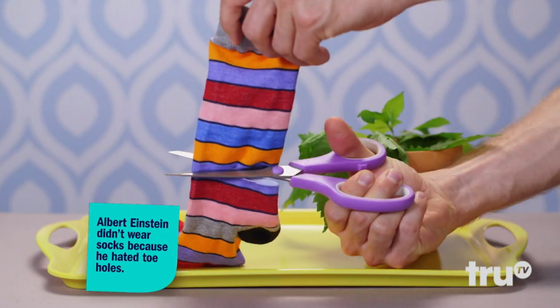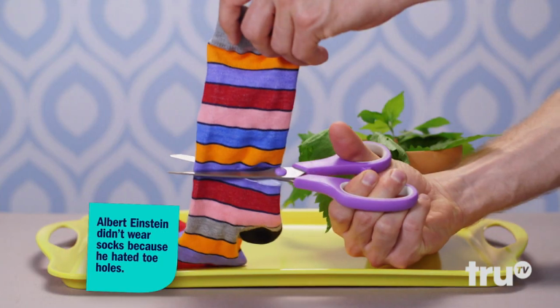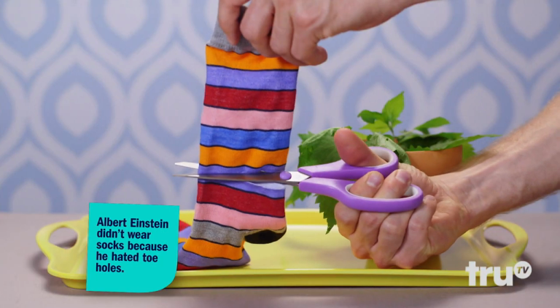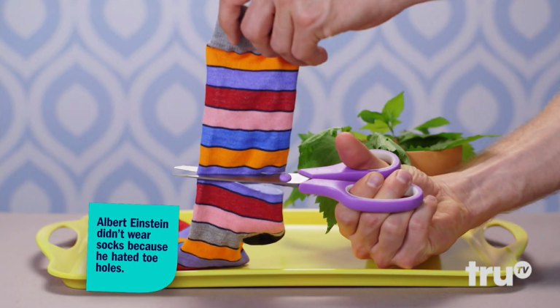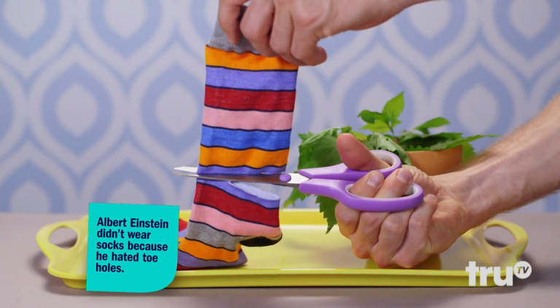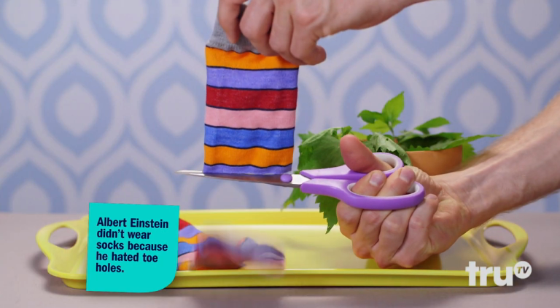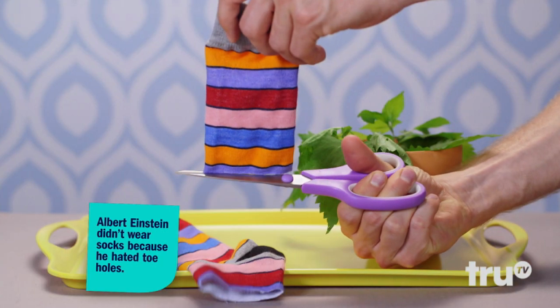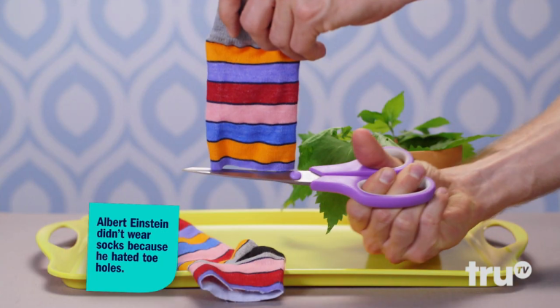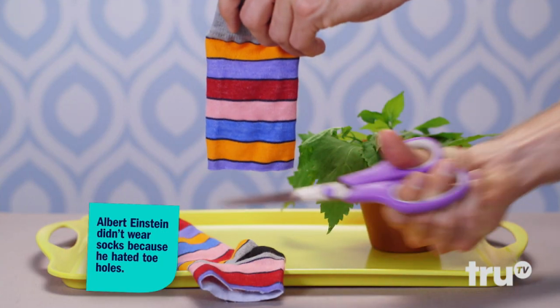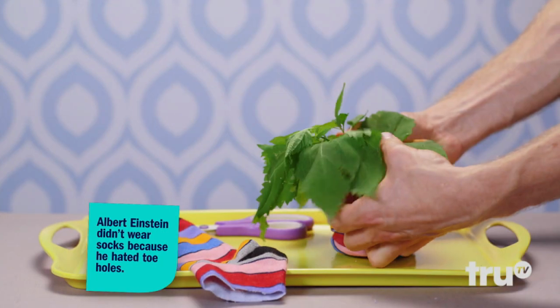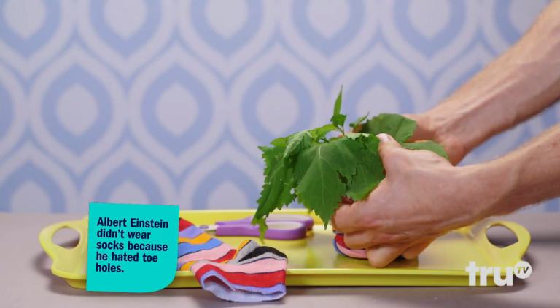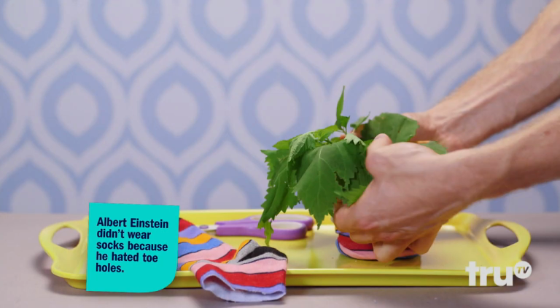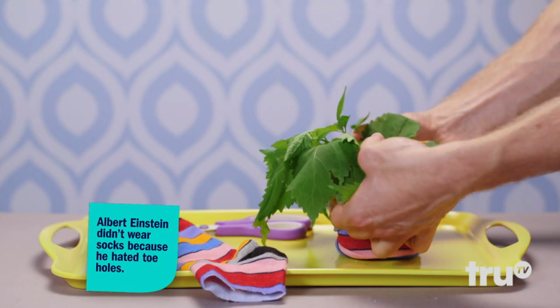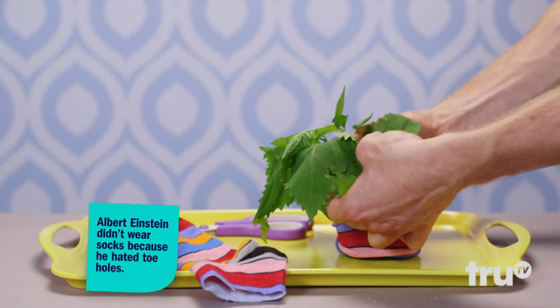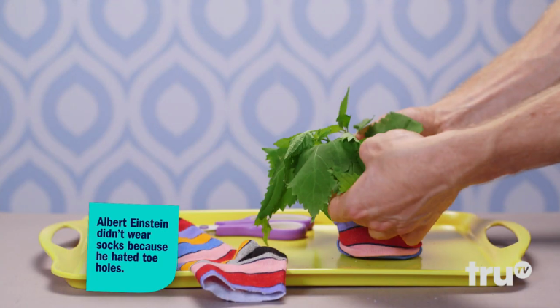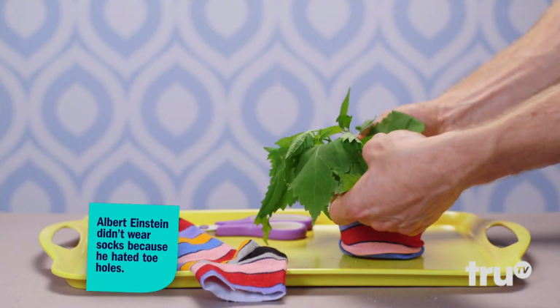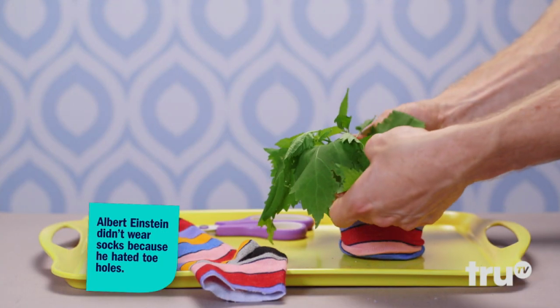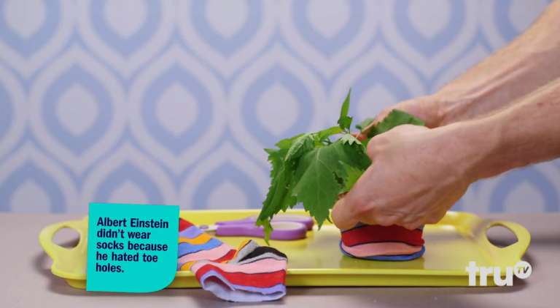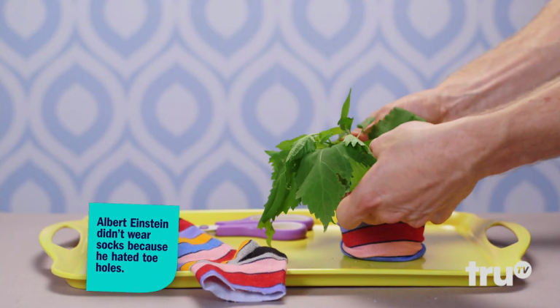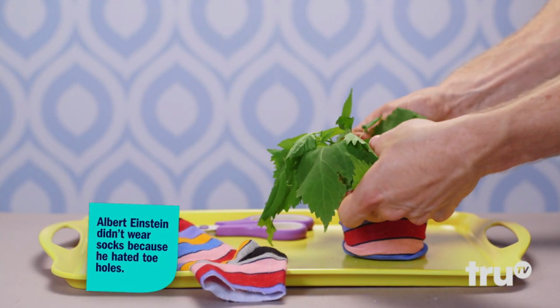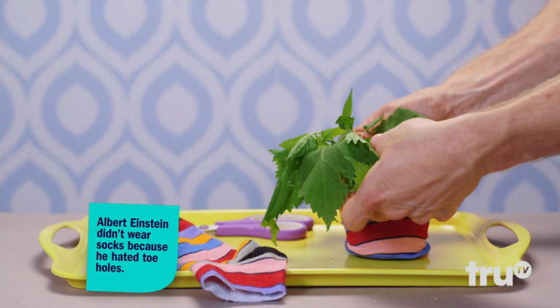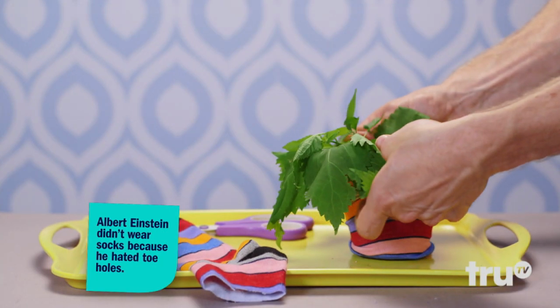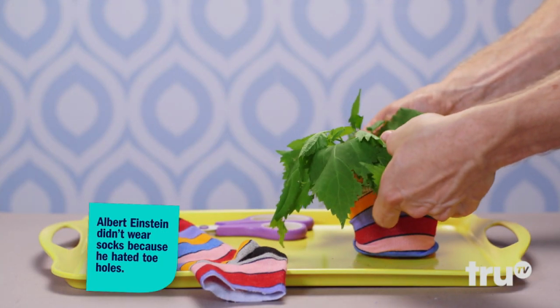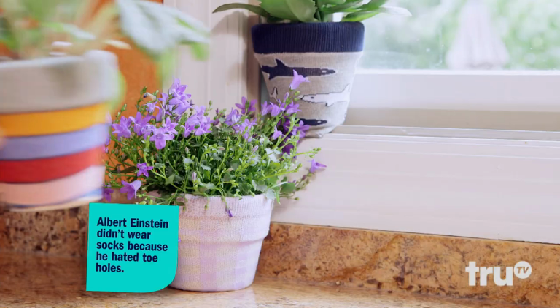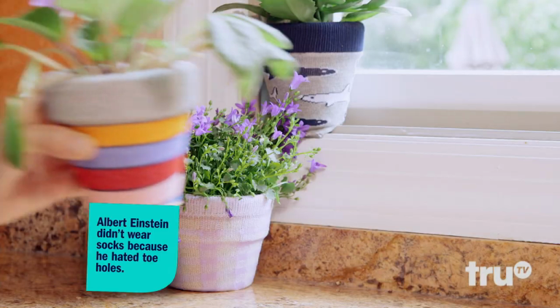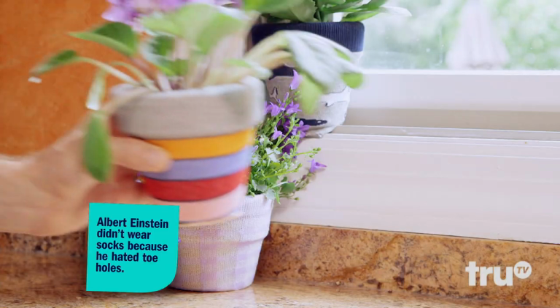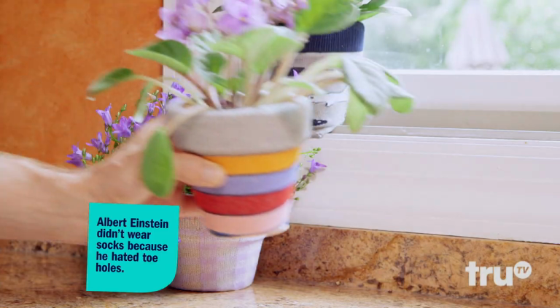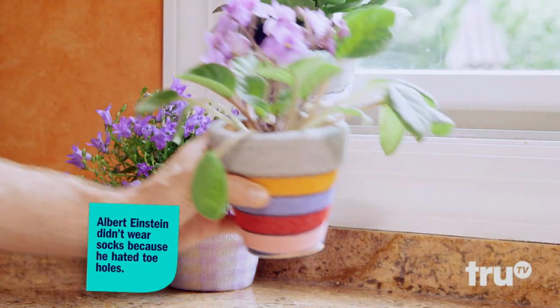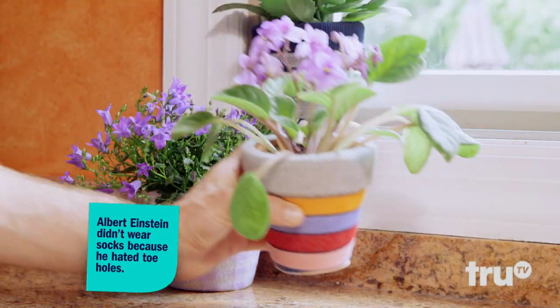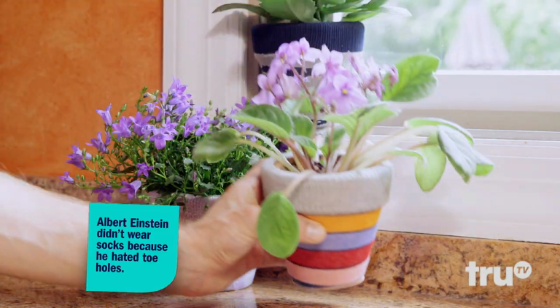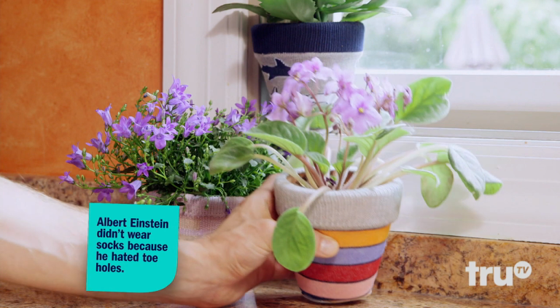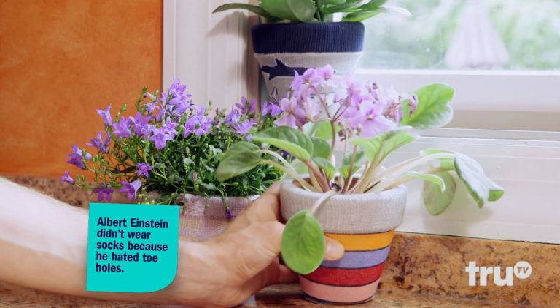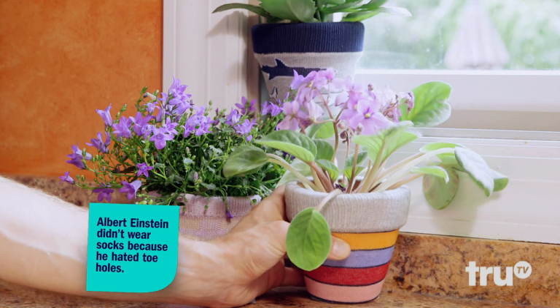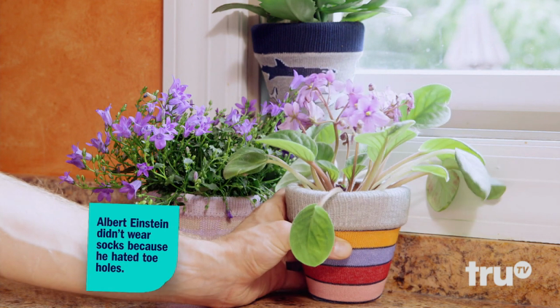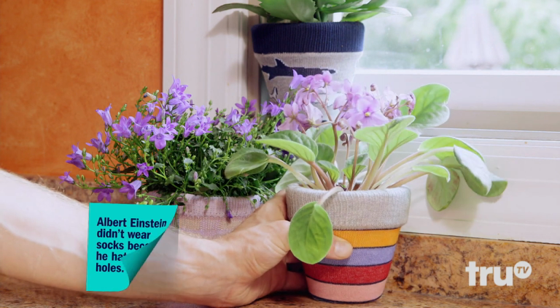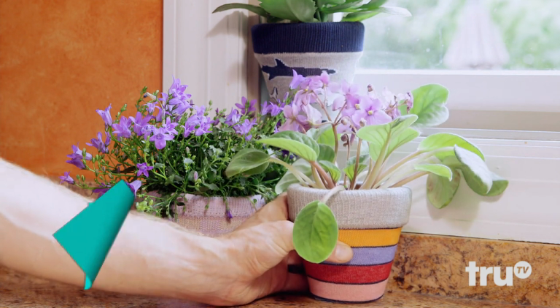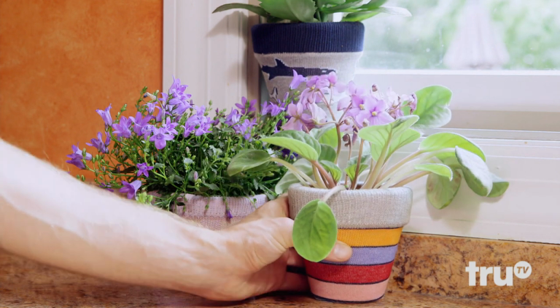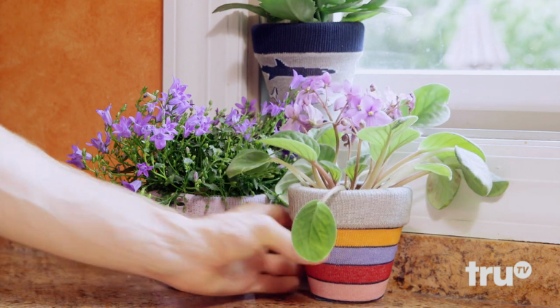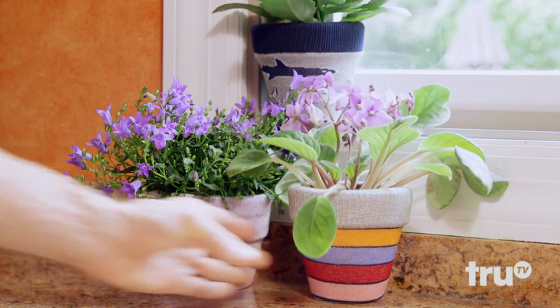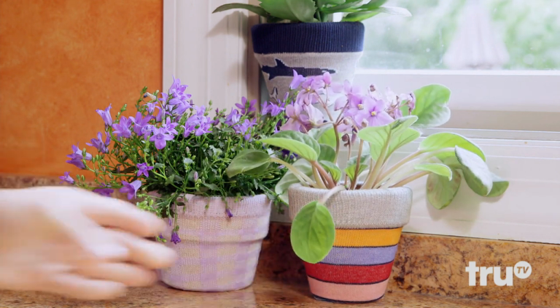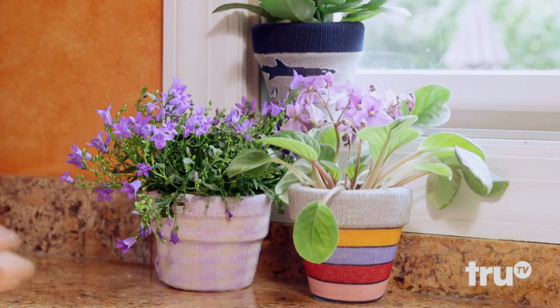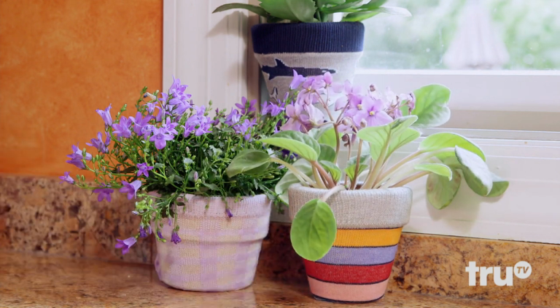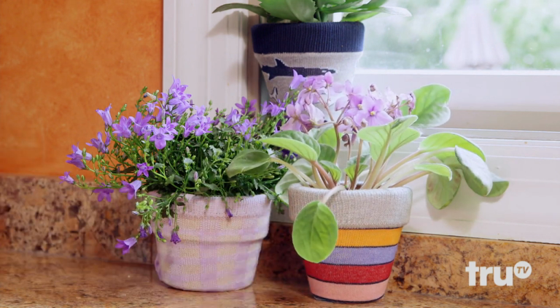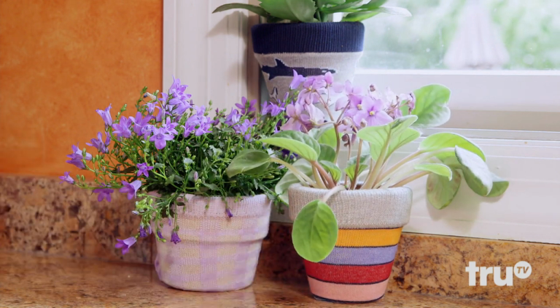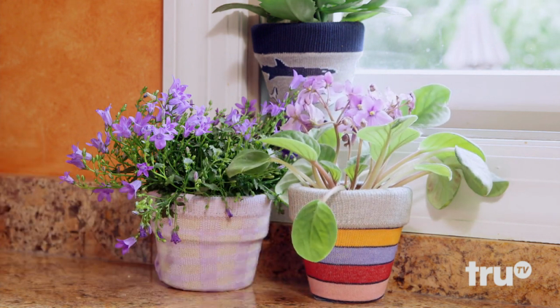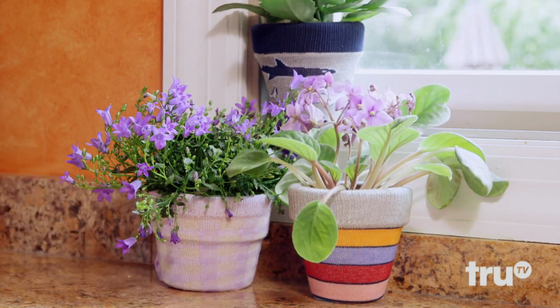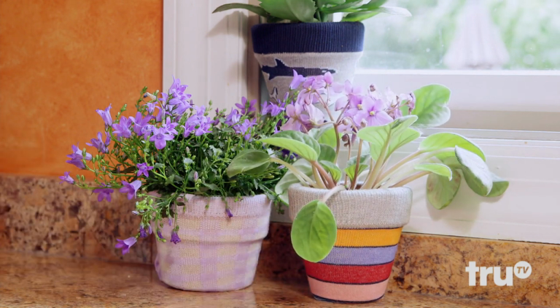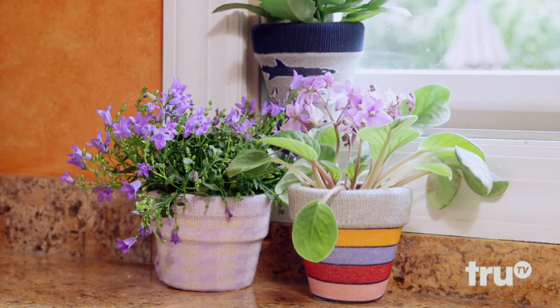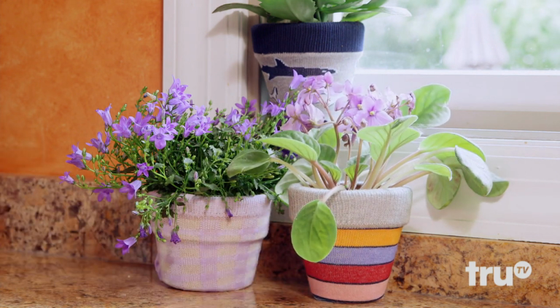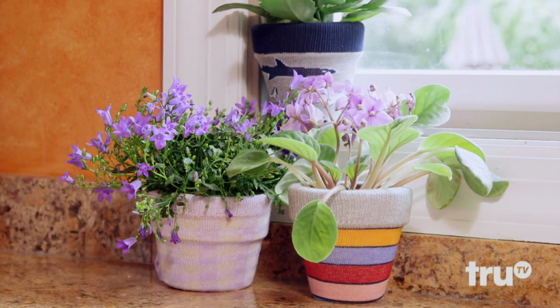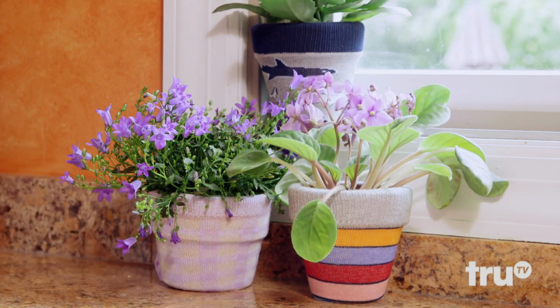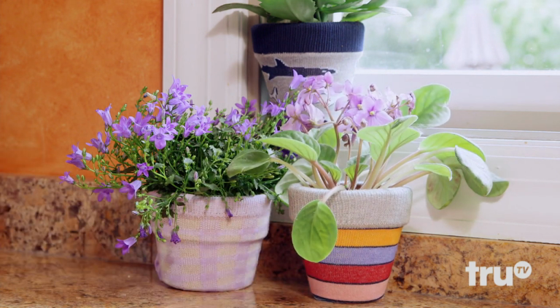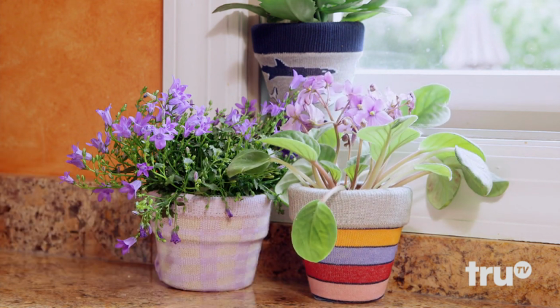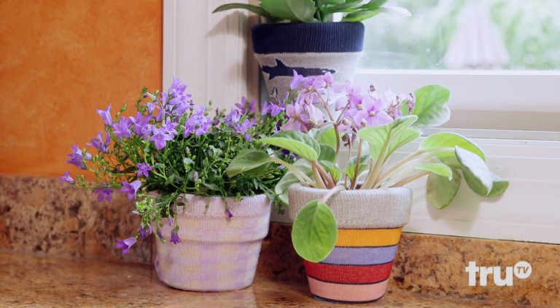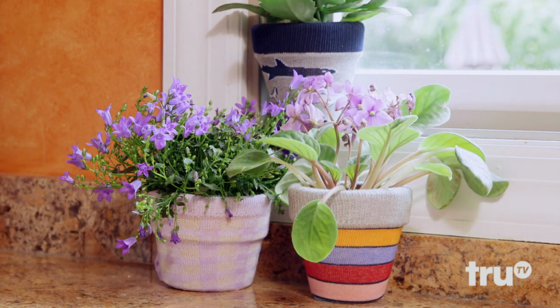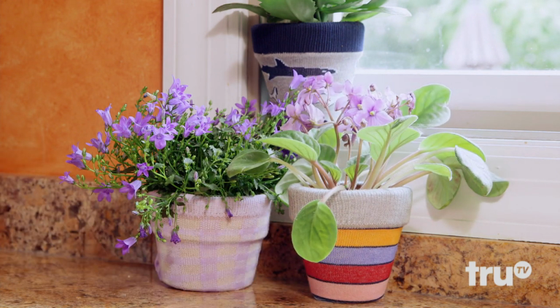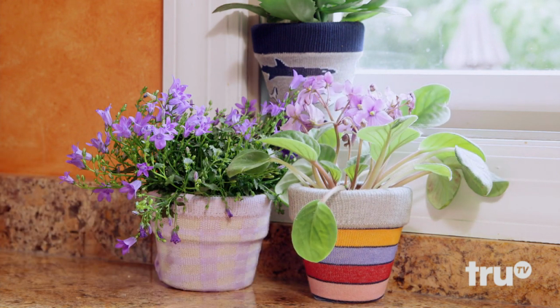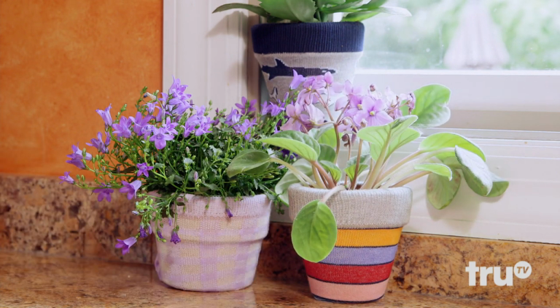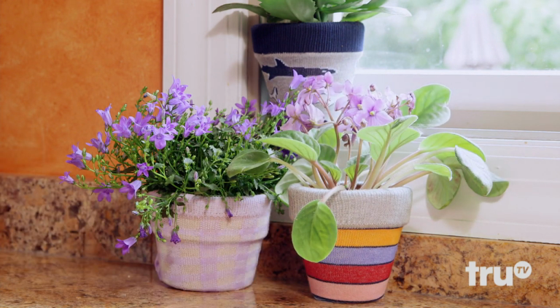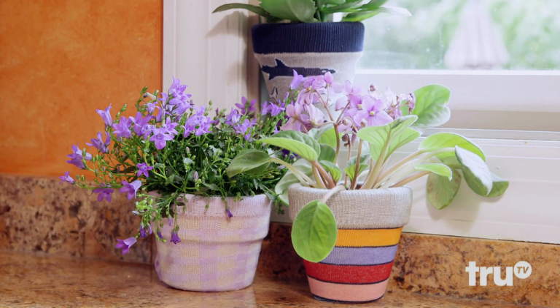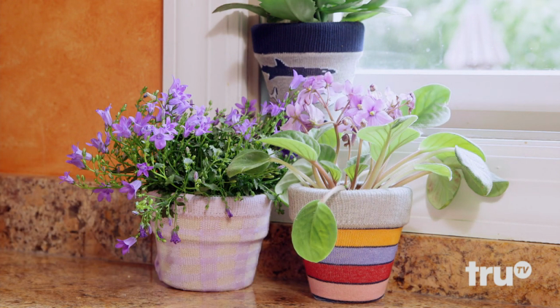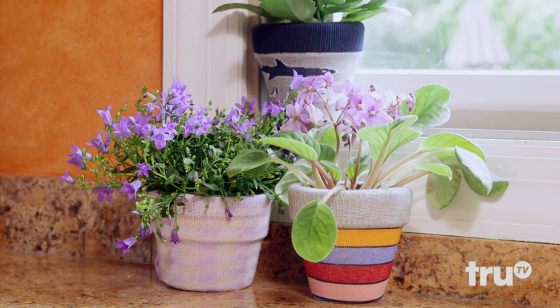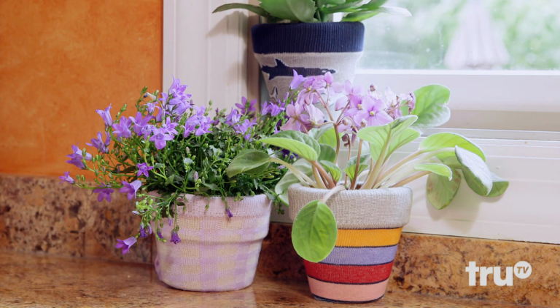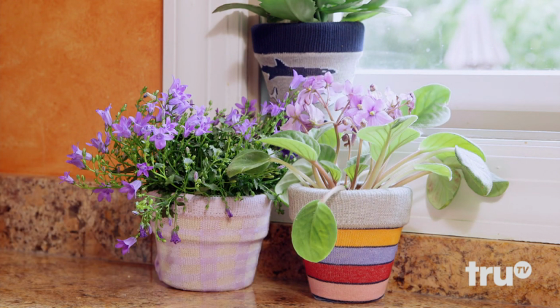Want to accessorize an indoor garden? Give plants a little fashion flair with decorative pot covers made from socks! All-star.